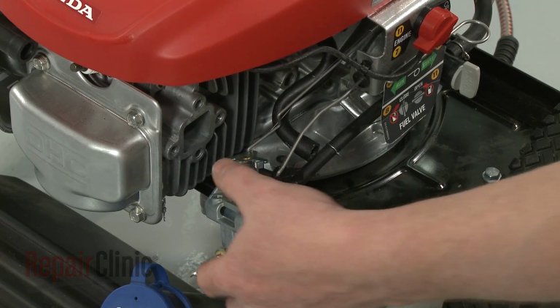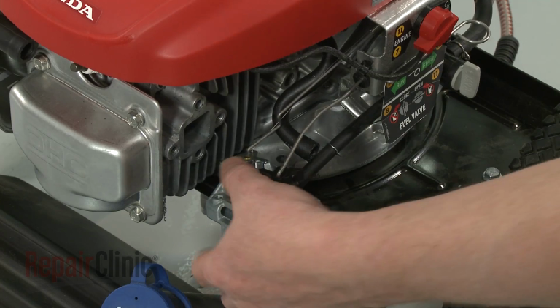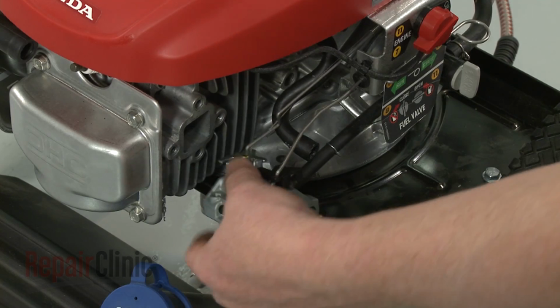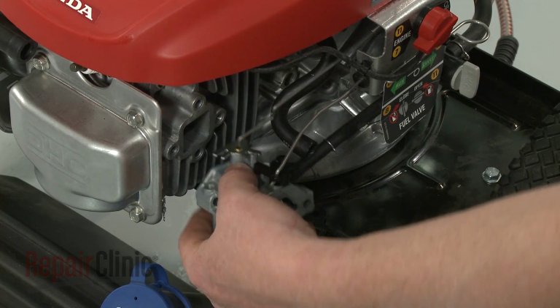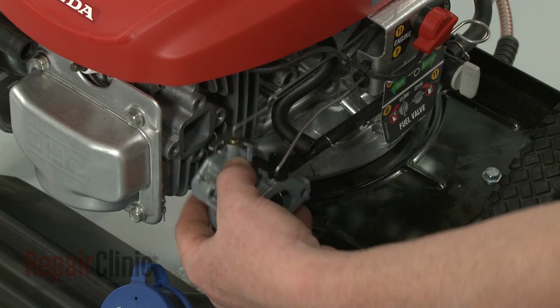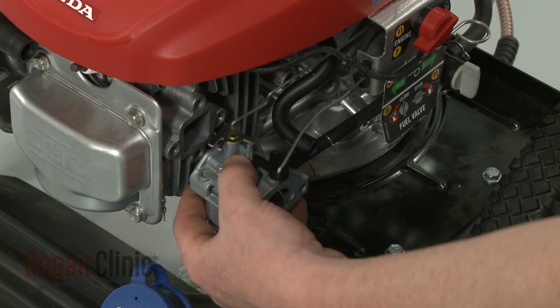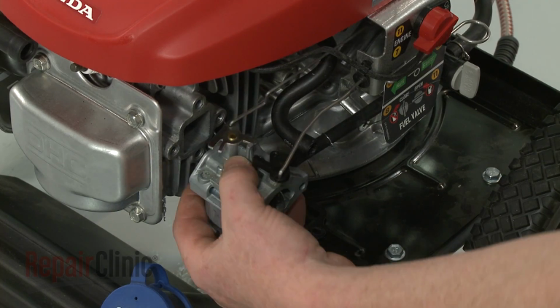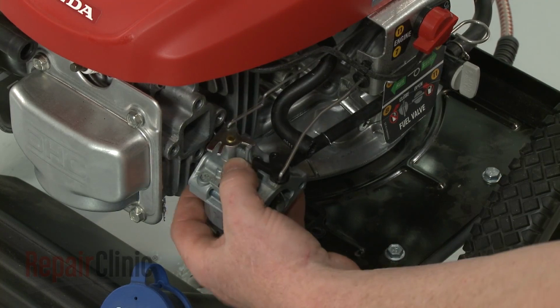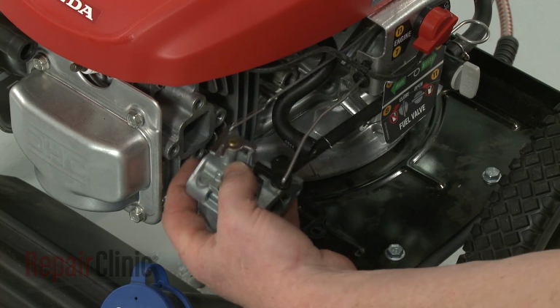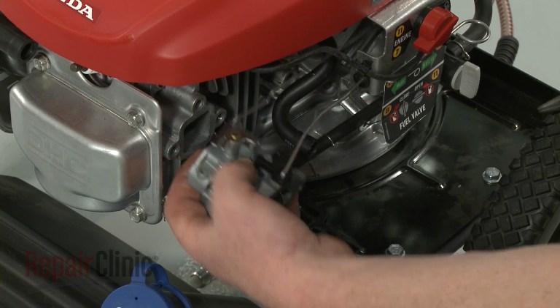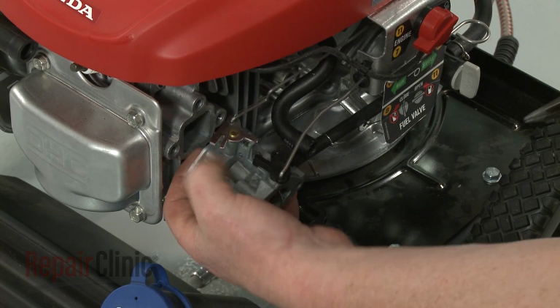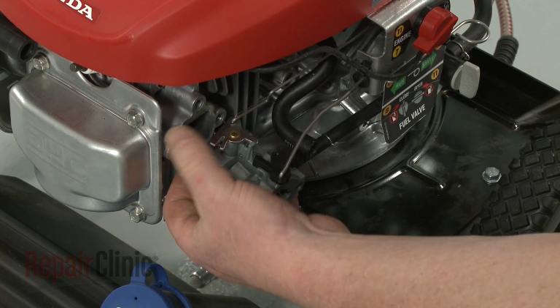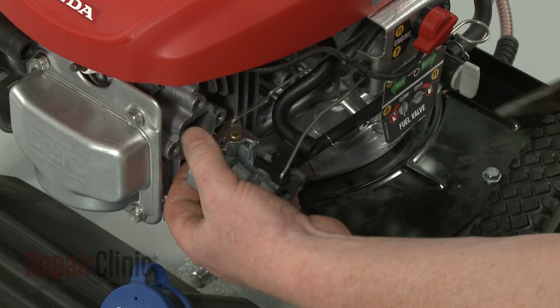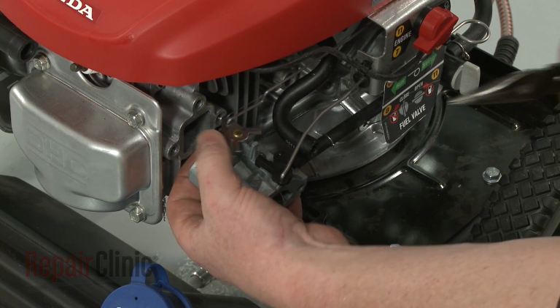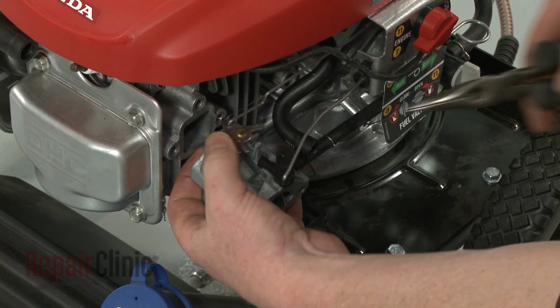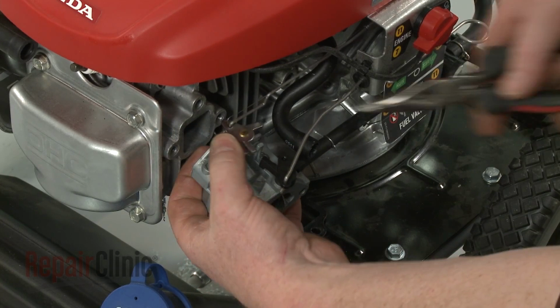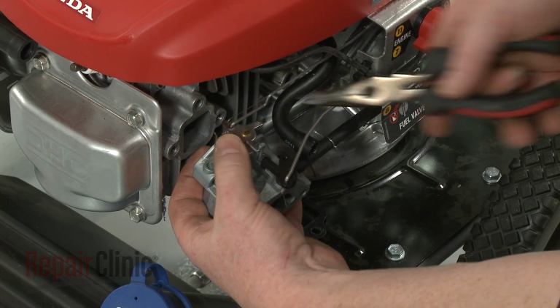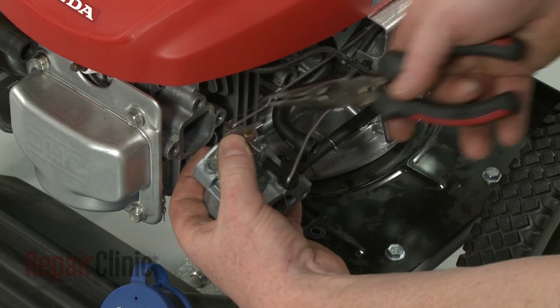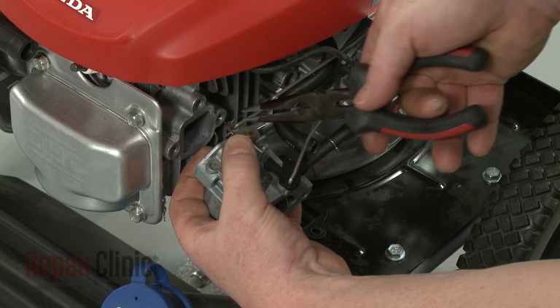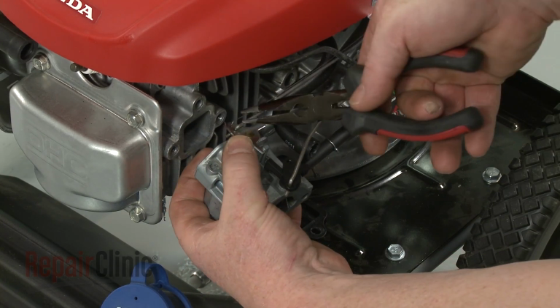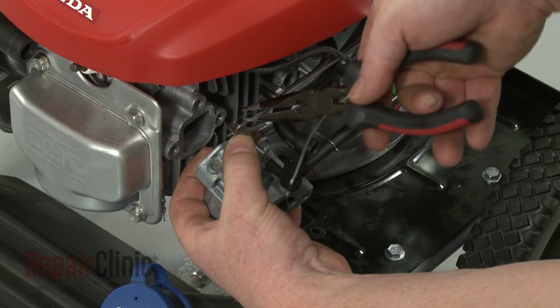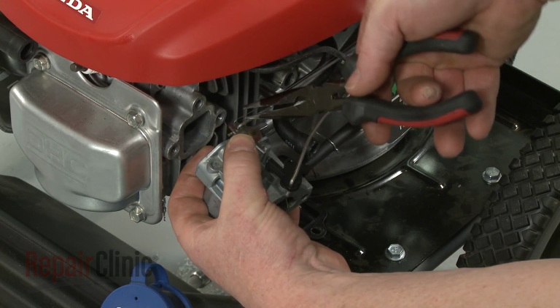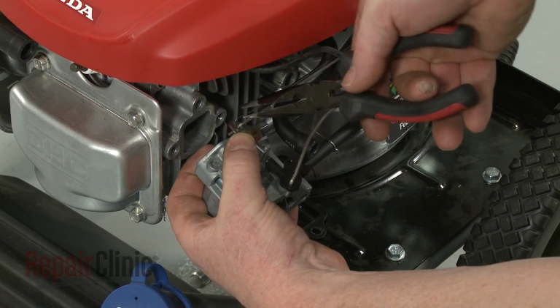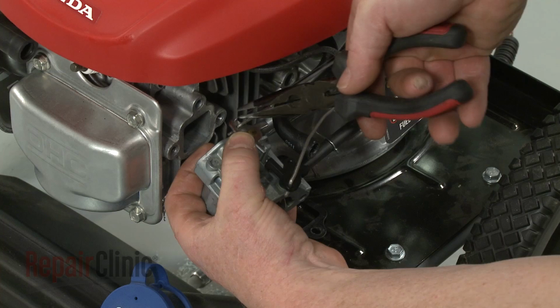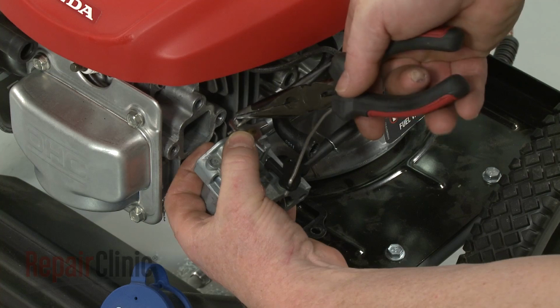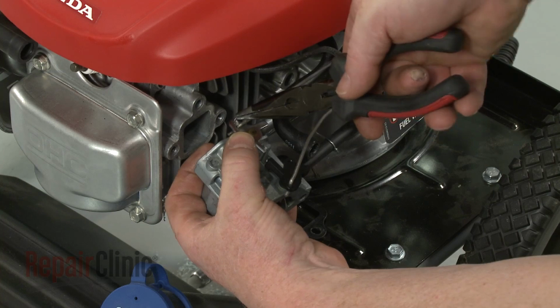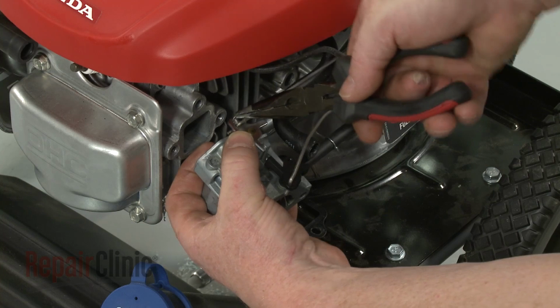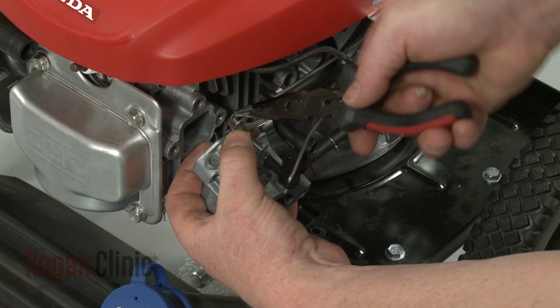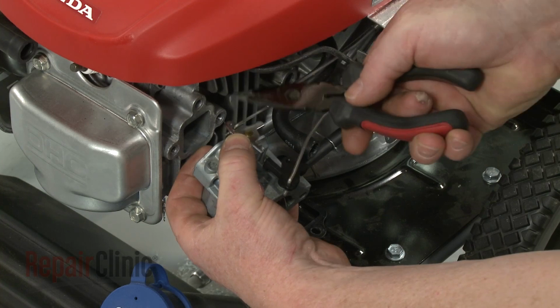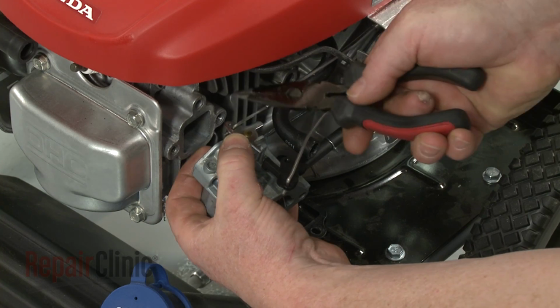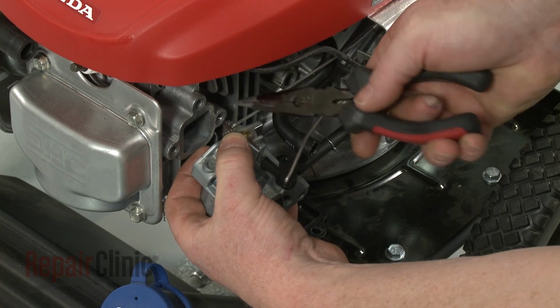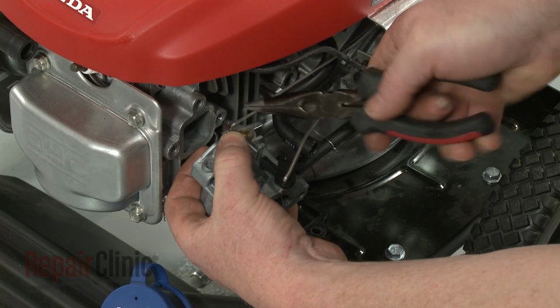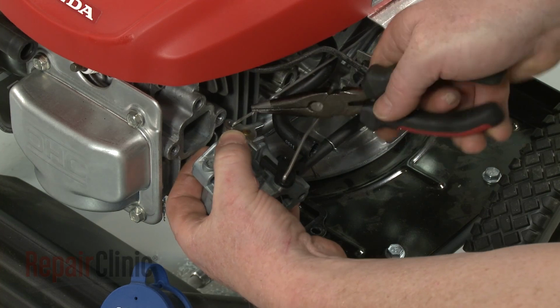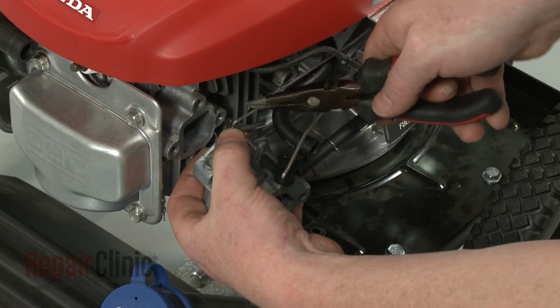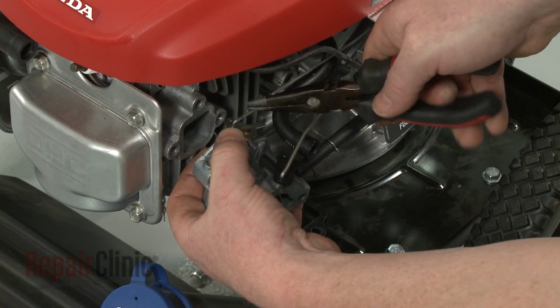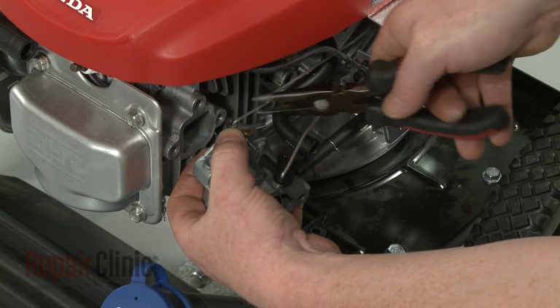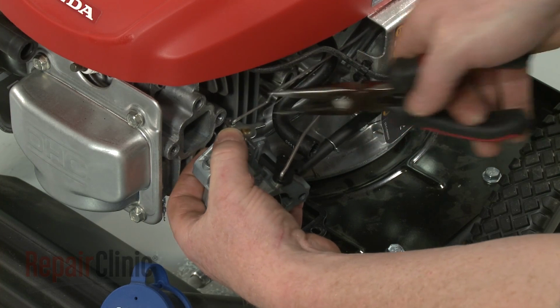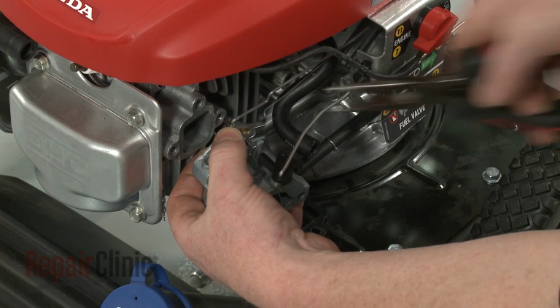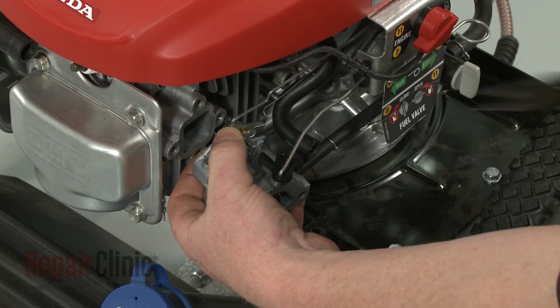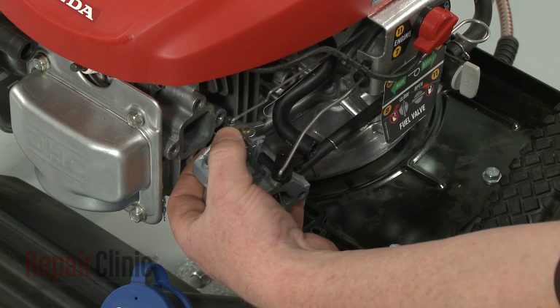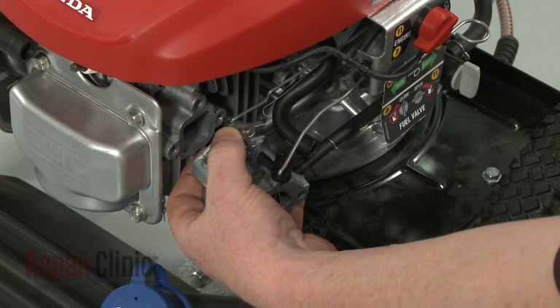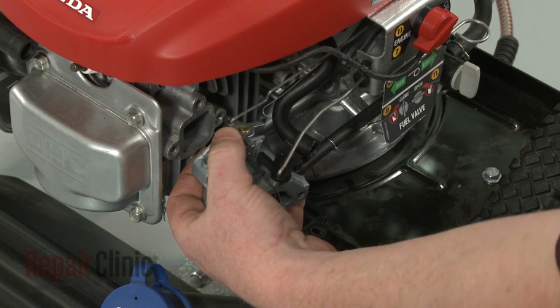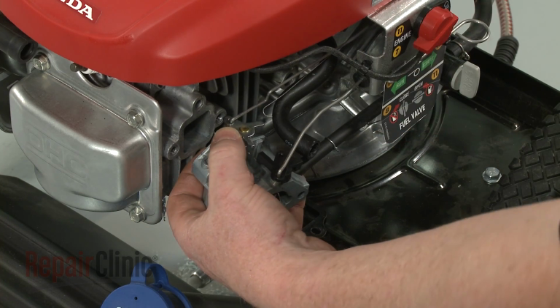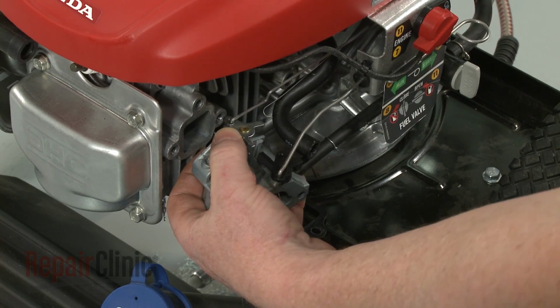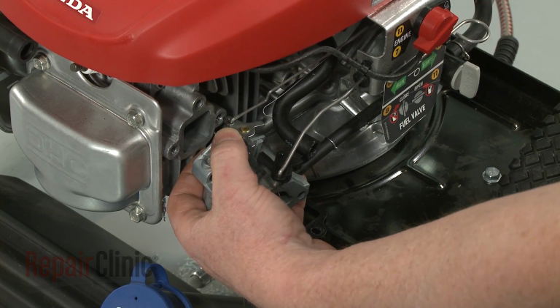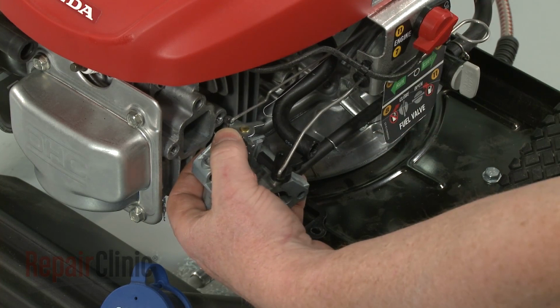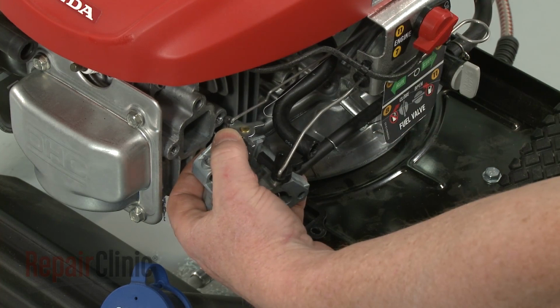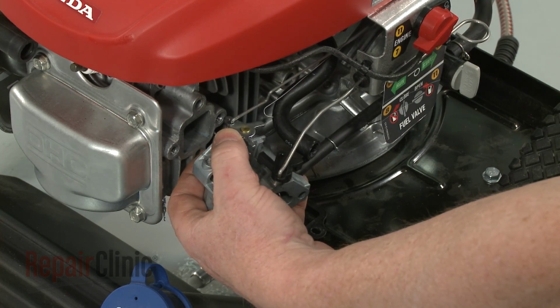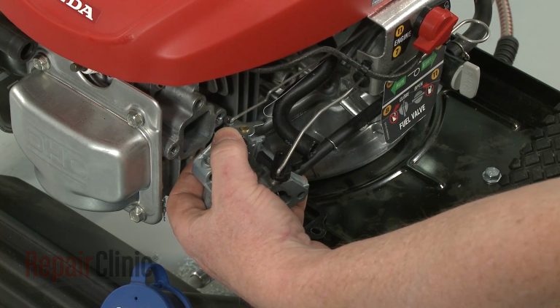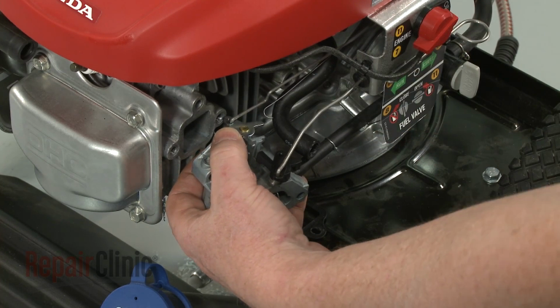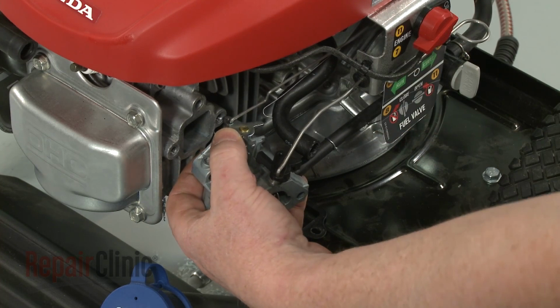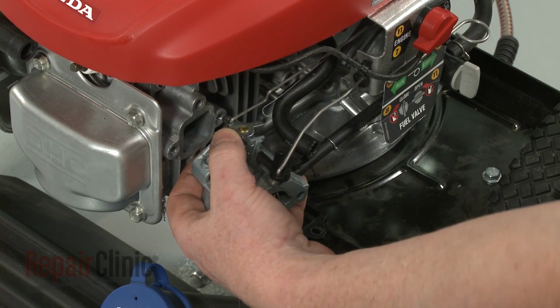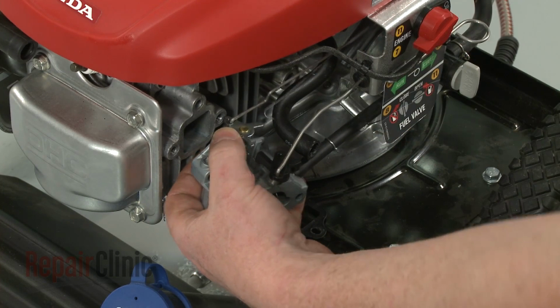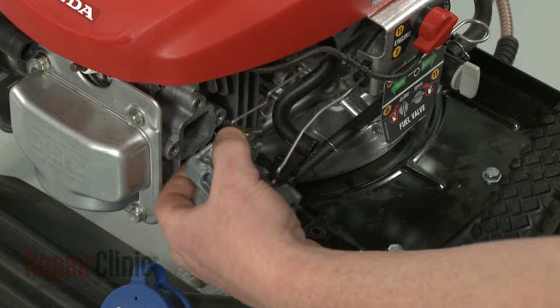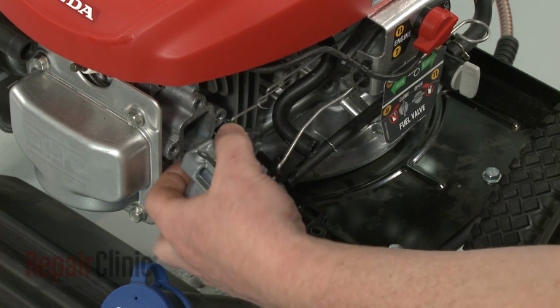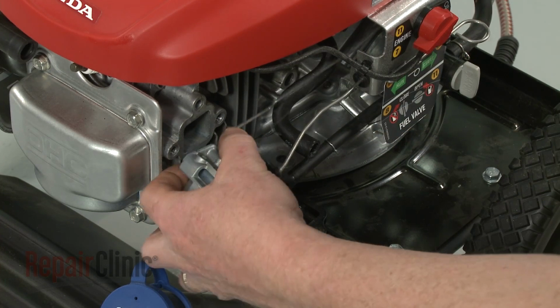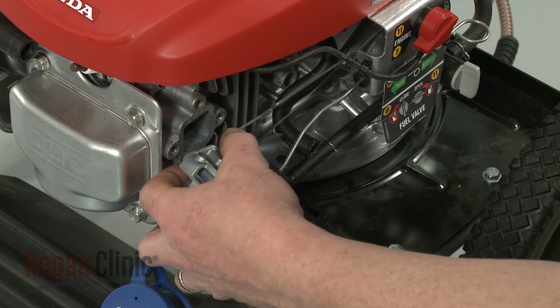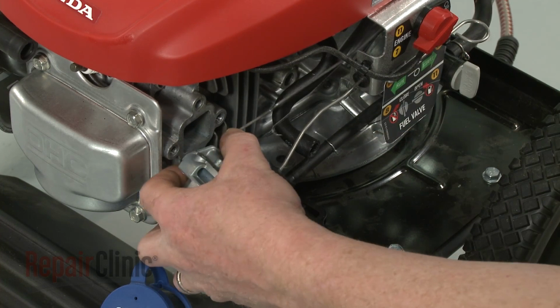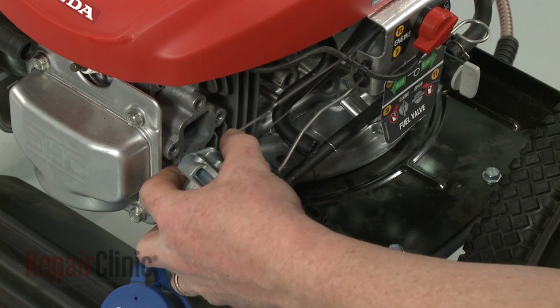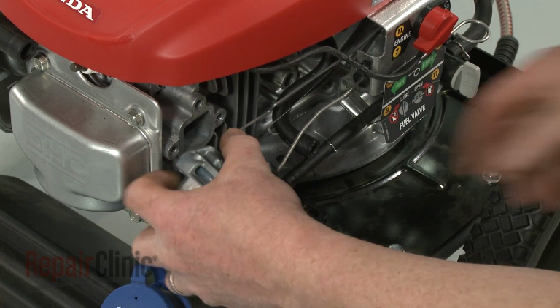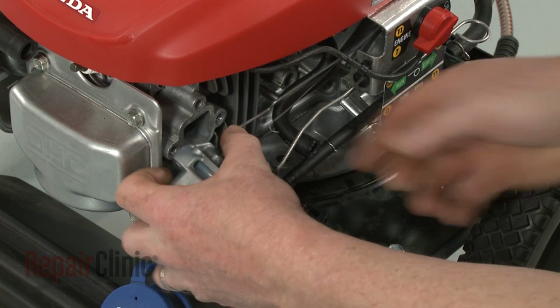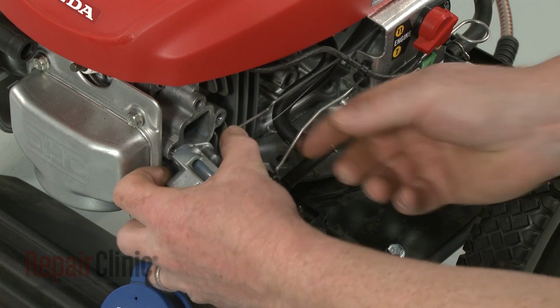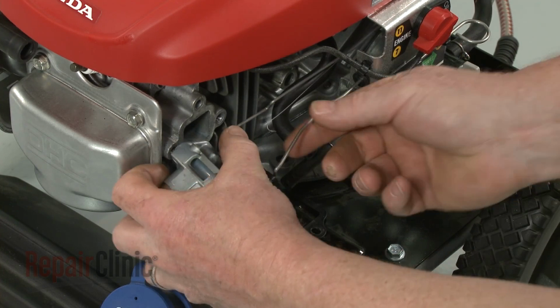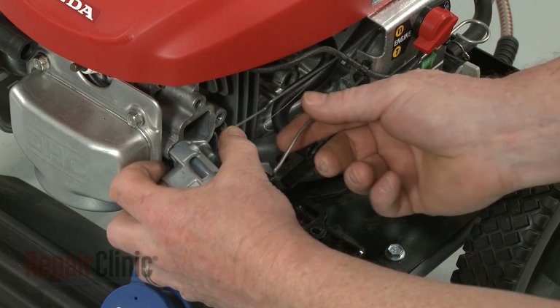Detach the governor return spring, then tip the old carburetor to release it from both the choke rod and the governor rod.